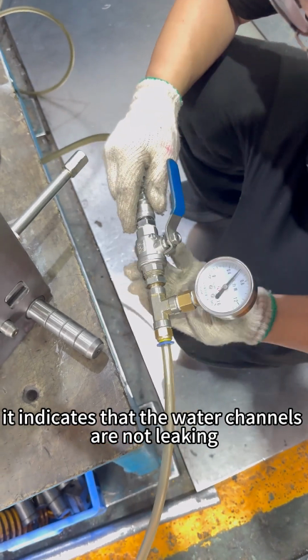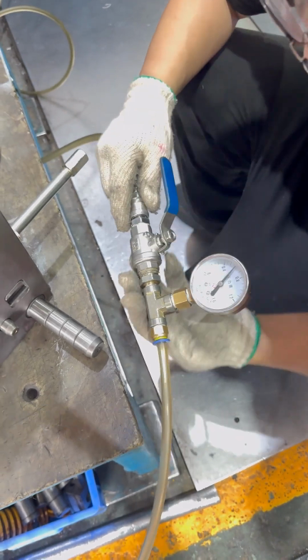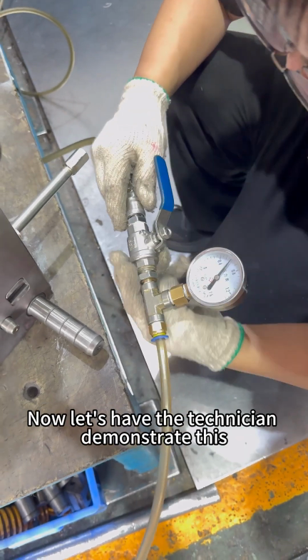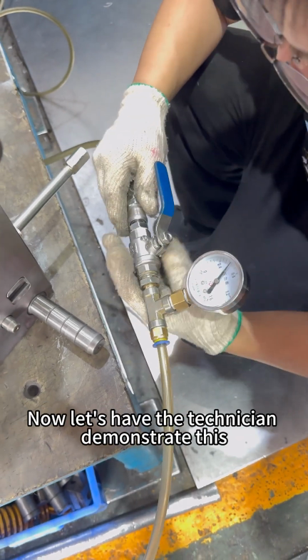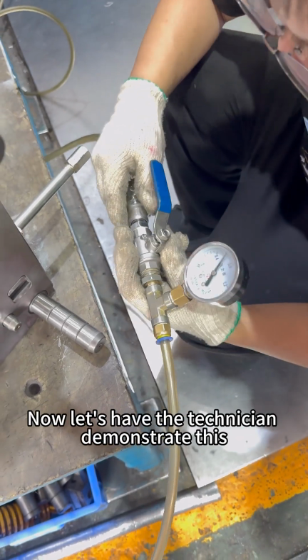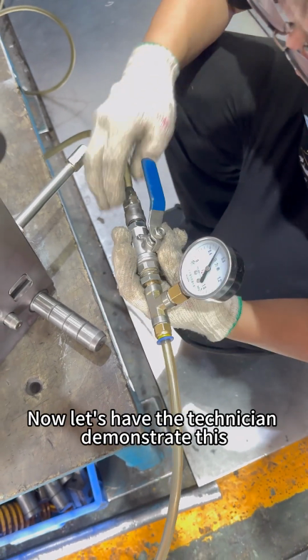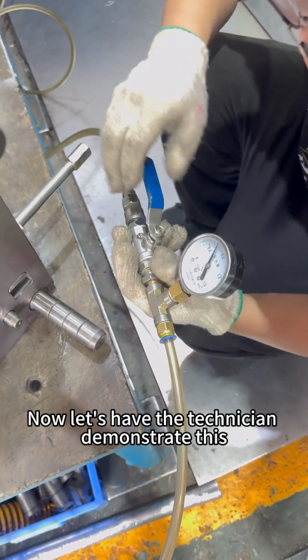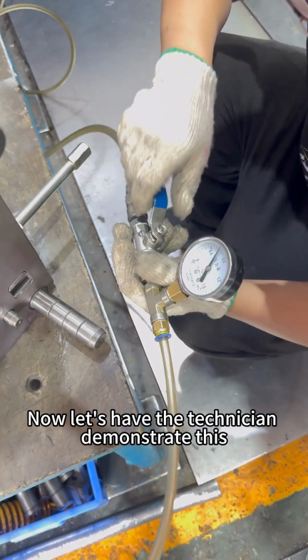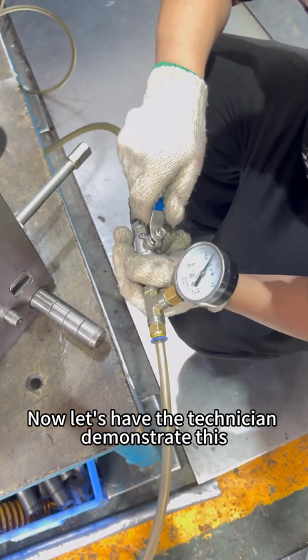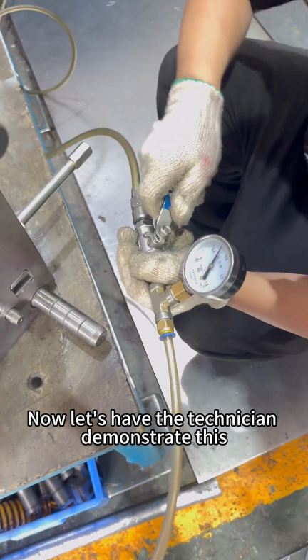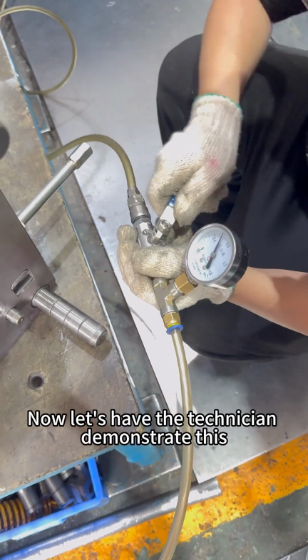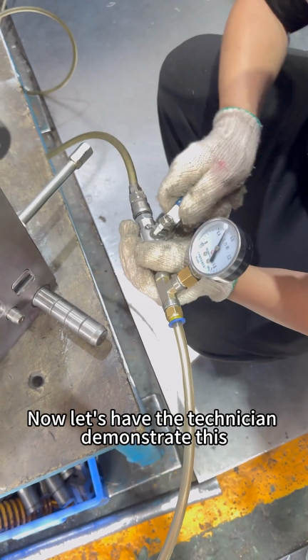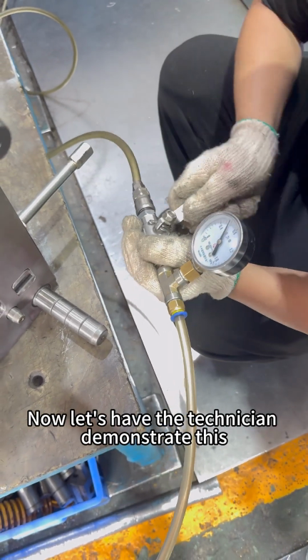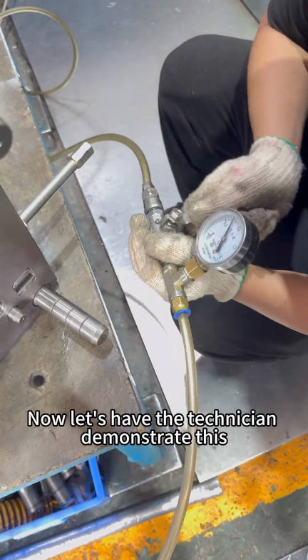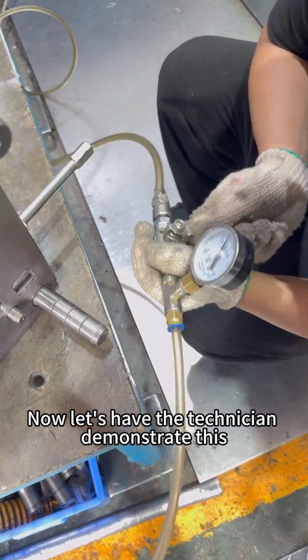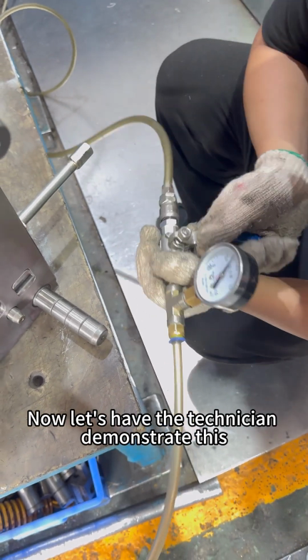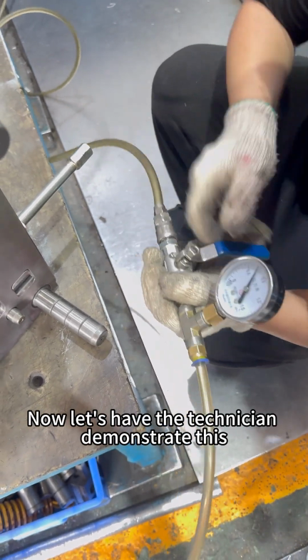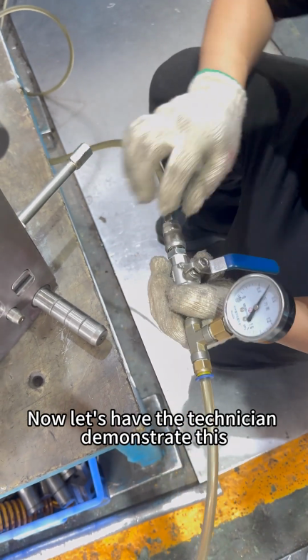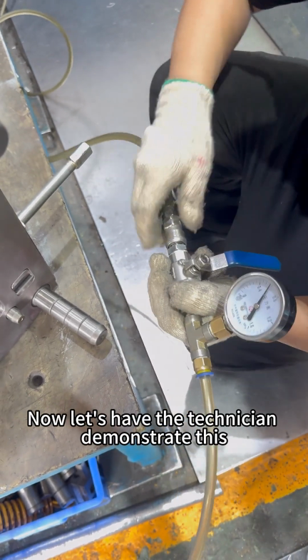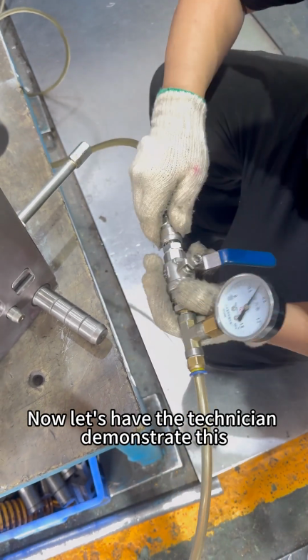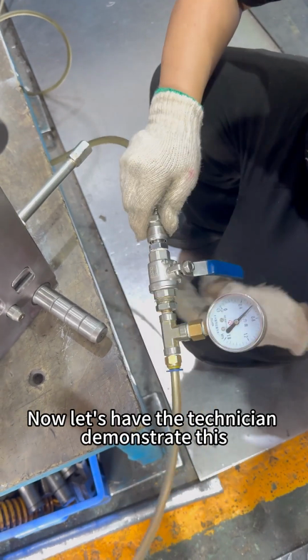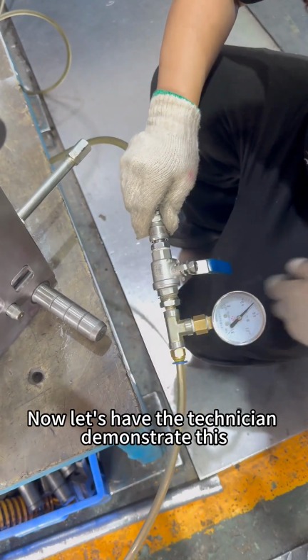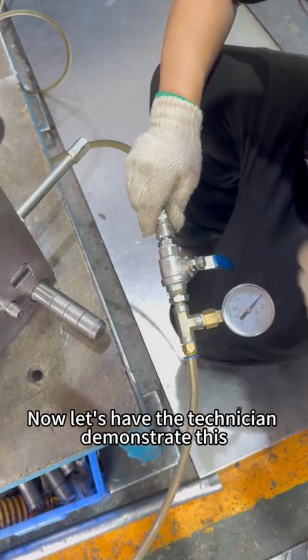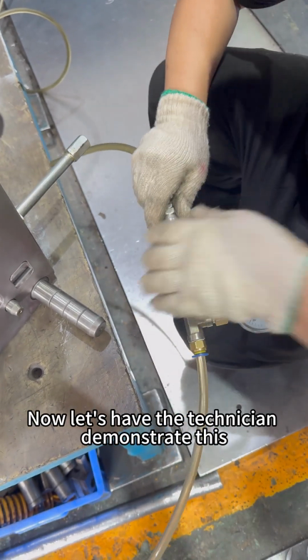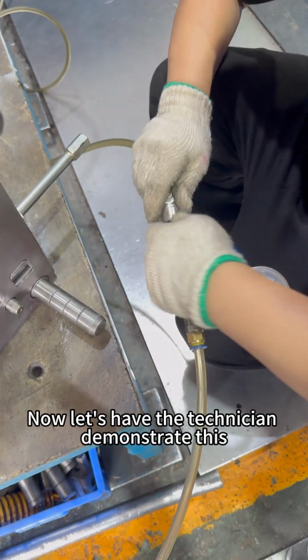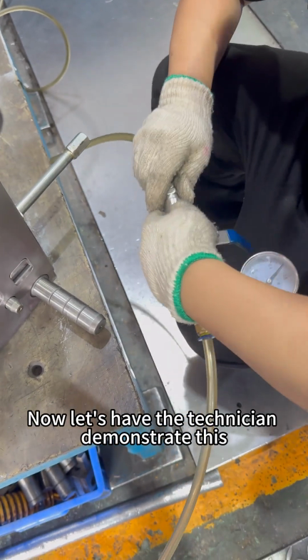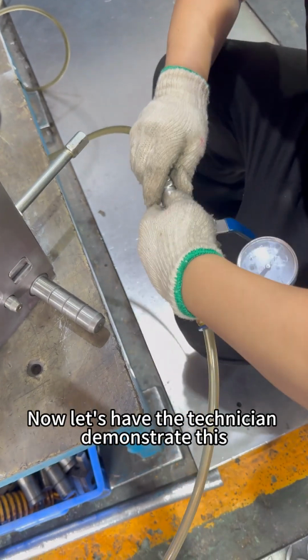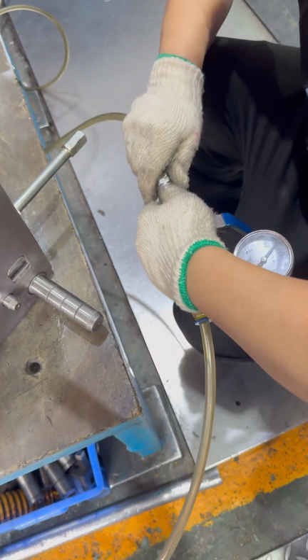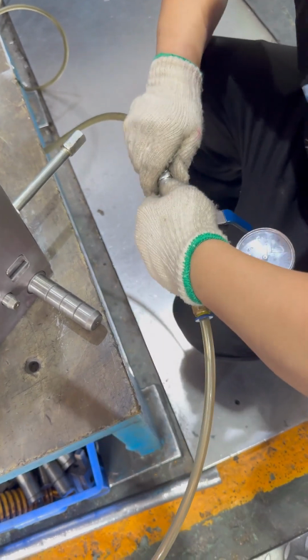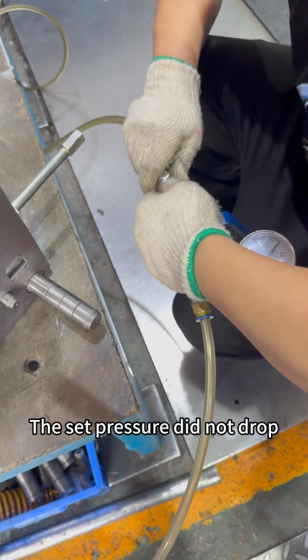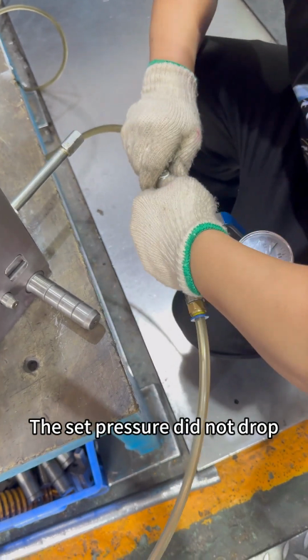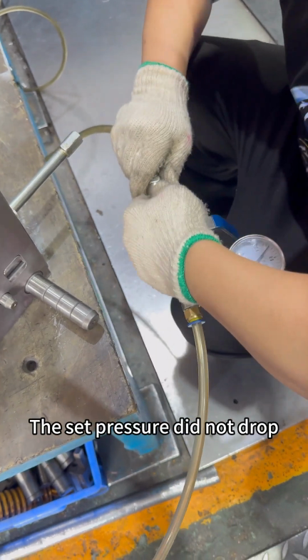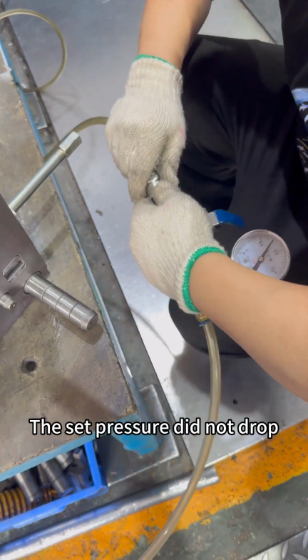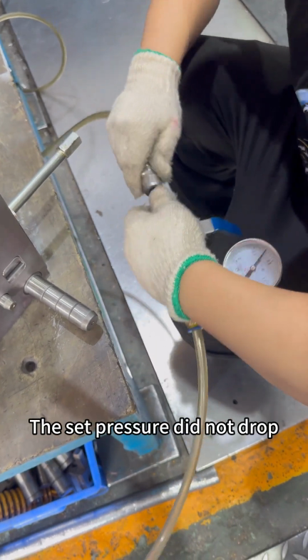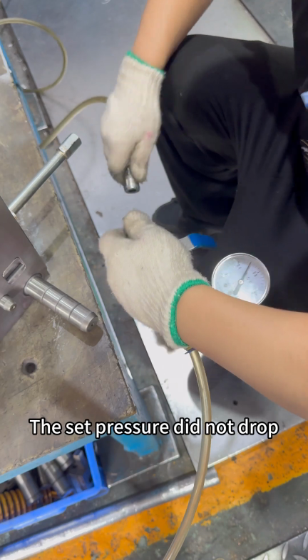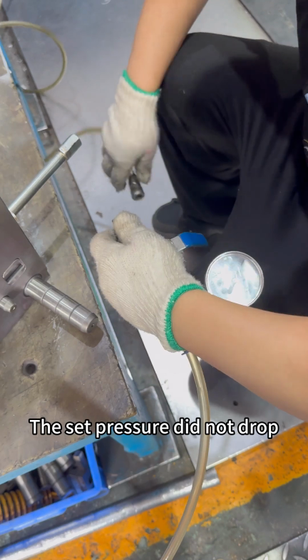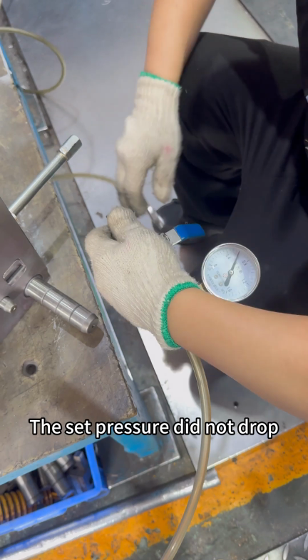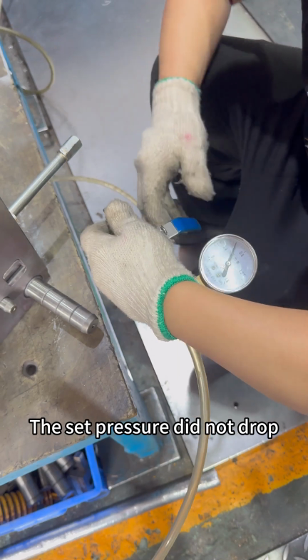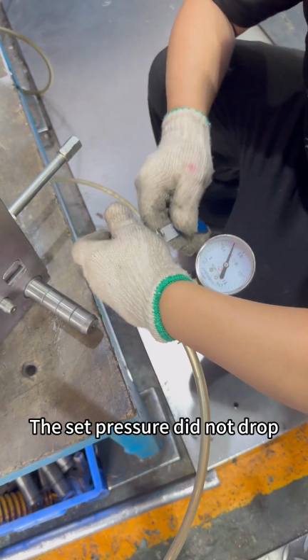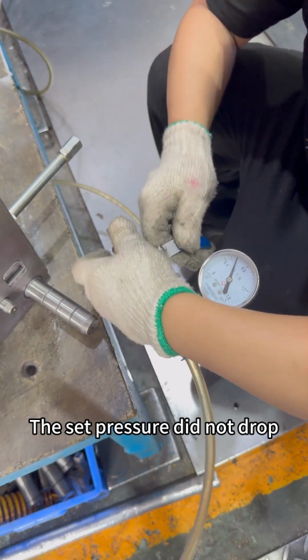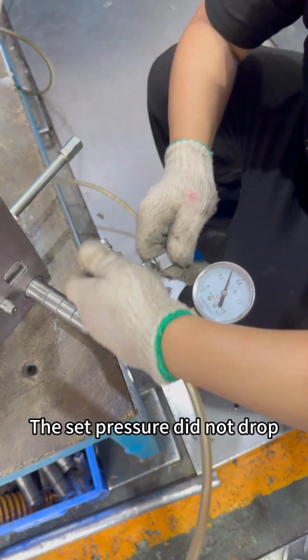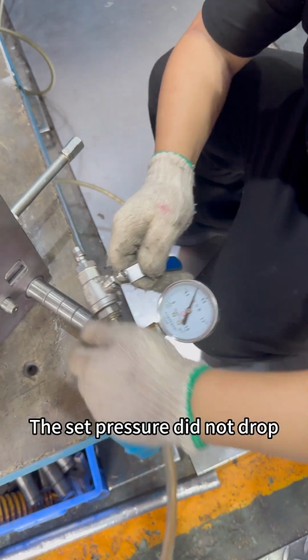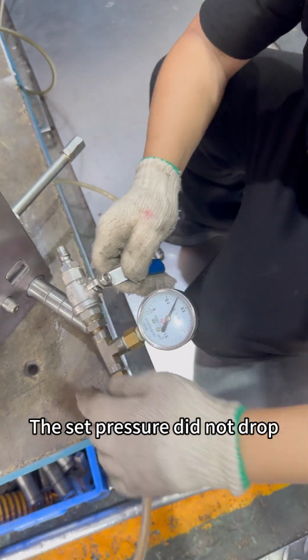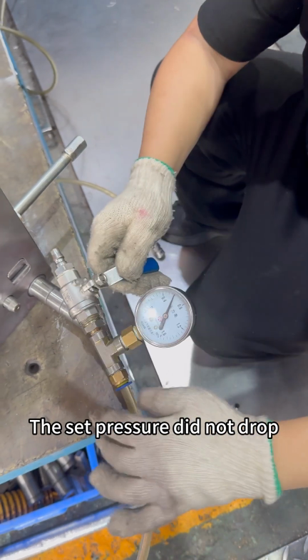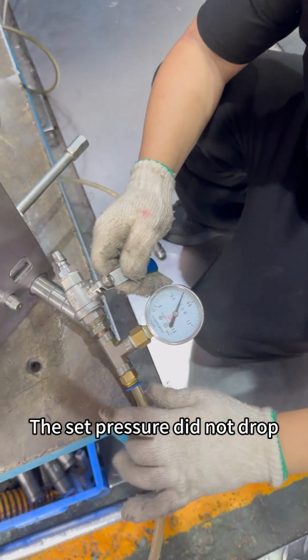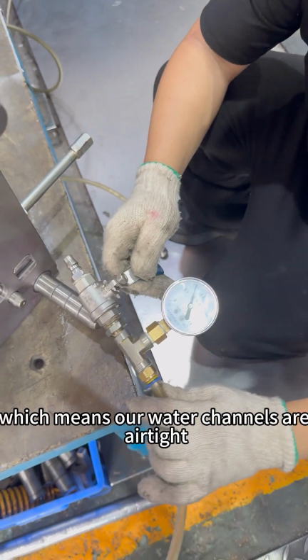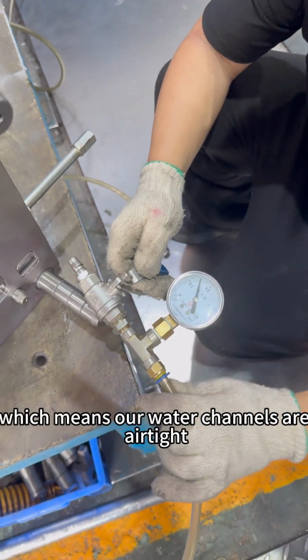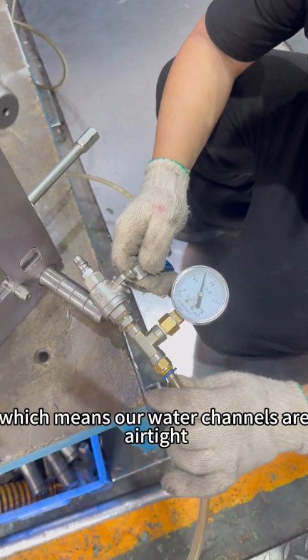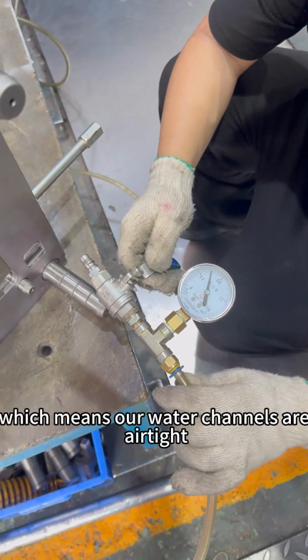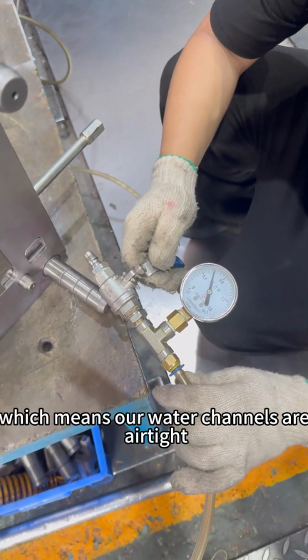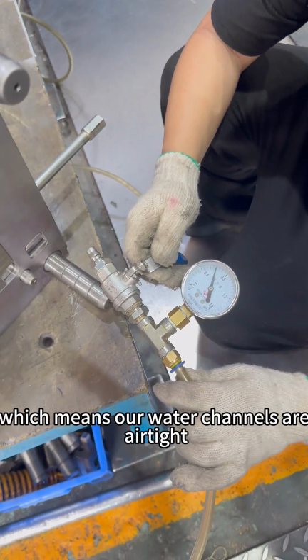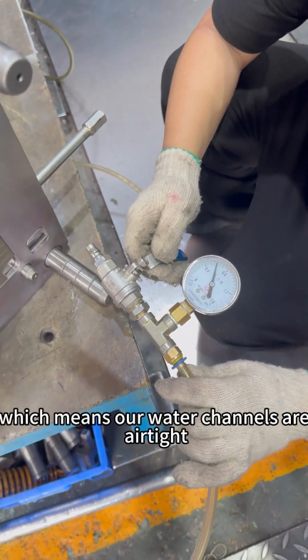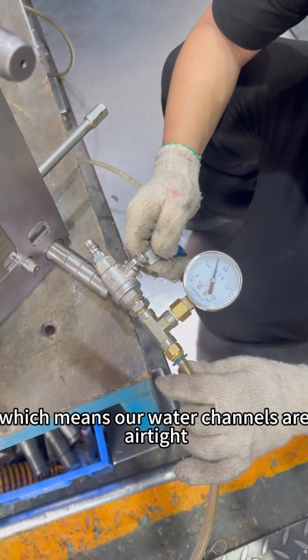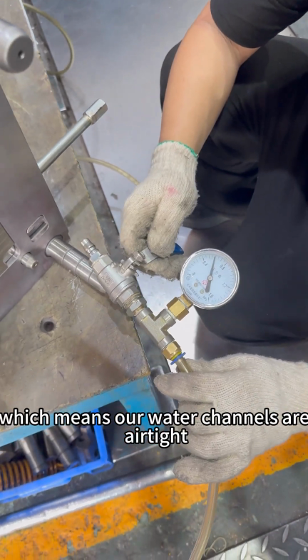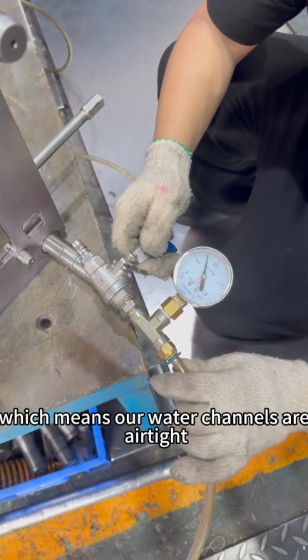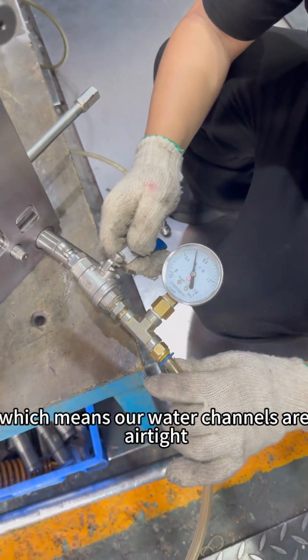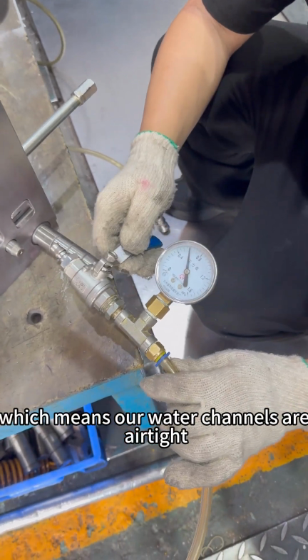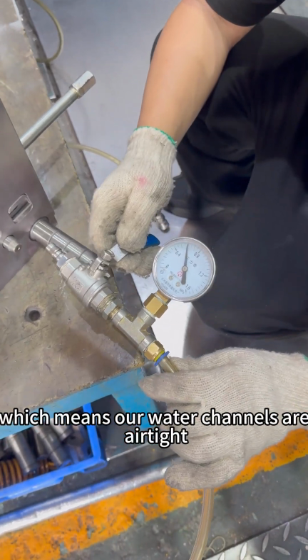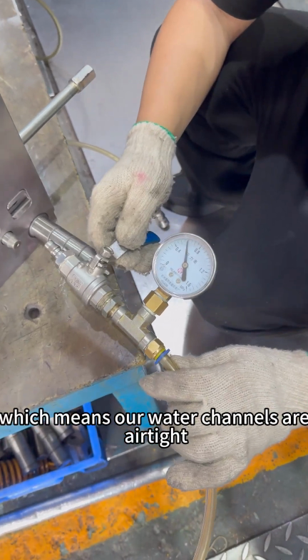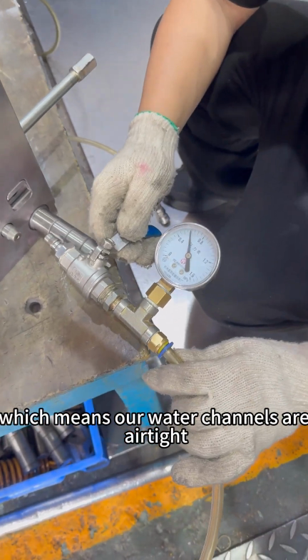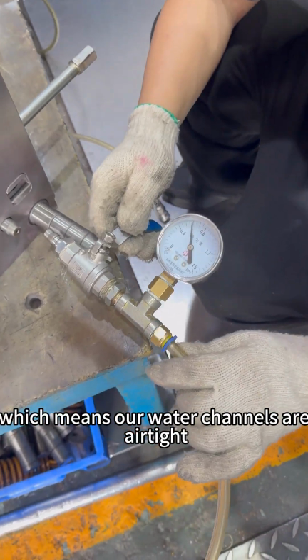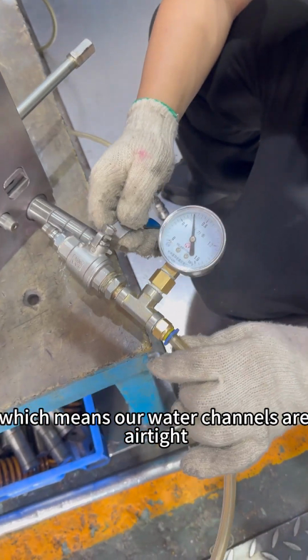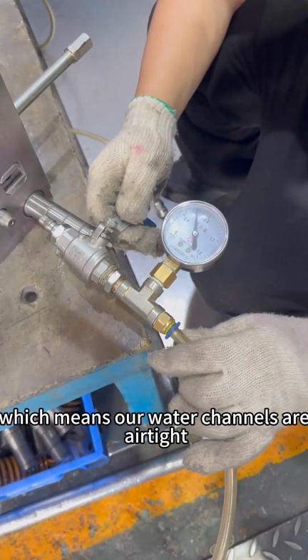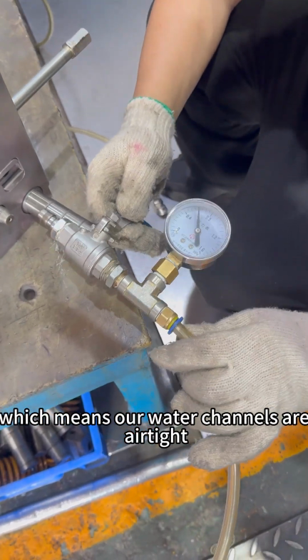Now, let's have the technician demonstrate this. The set pressure did not drop, which means our water channels are airtight.